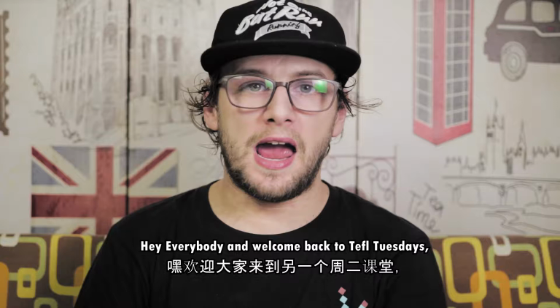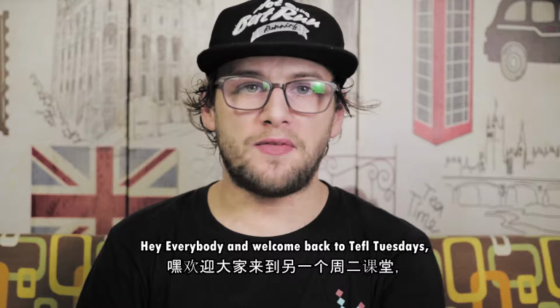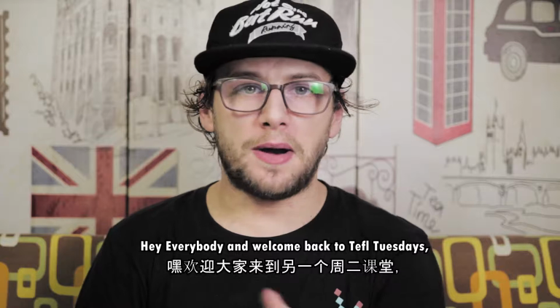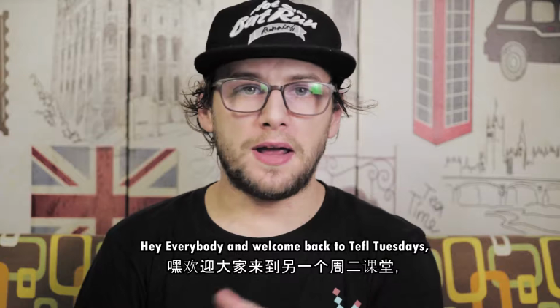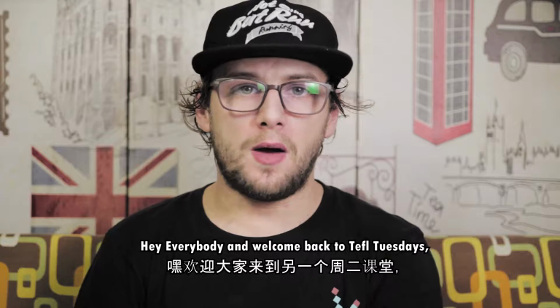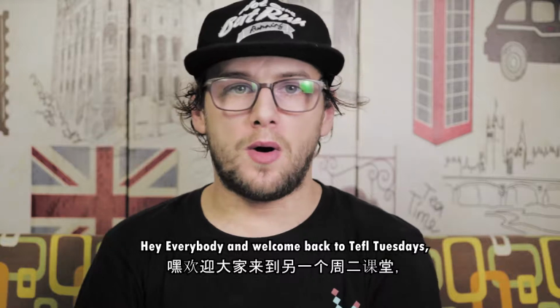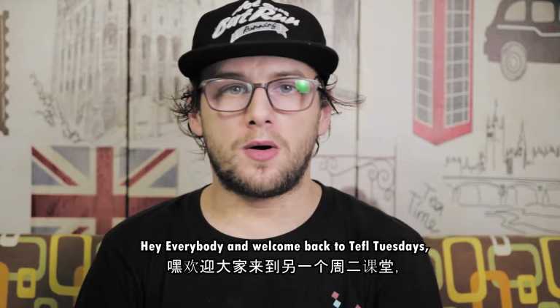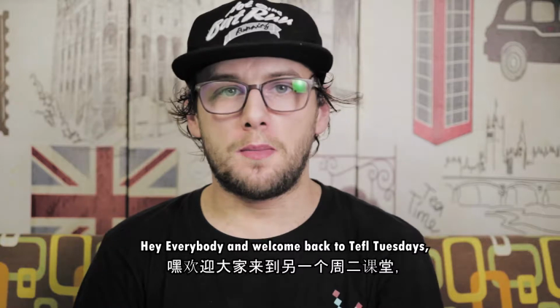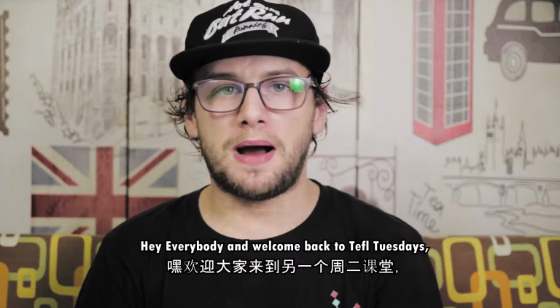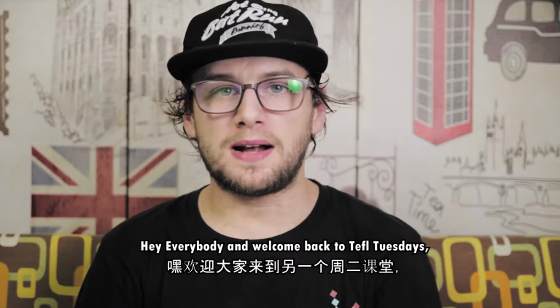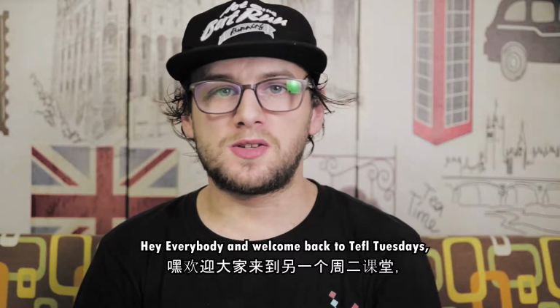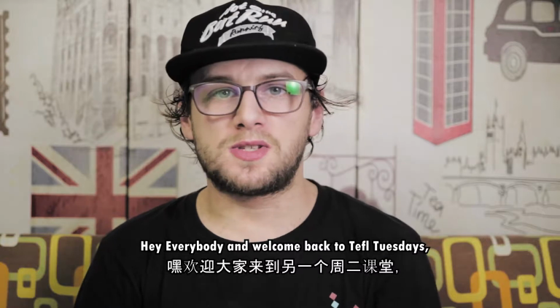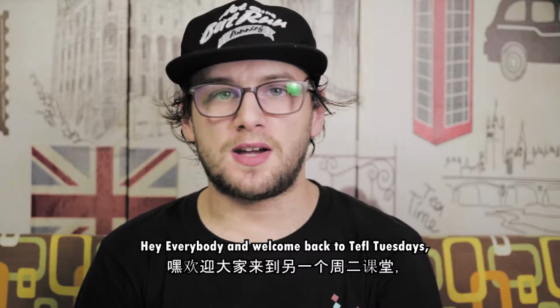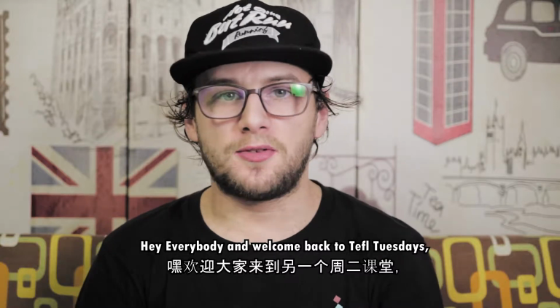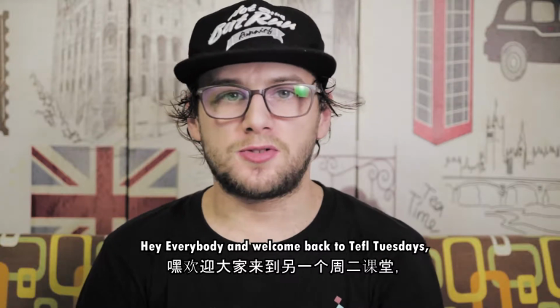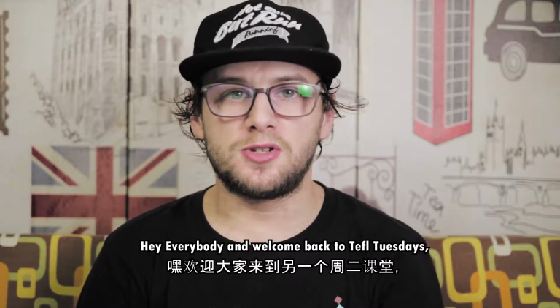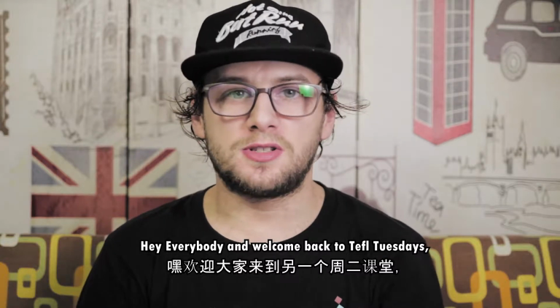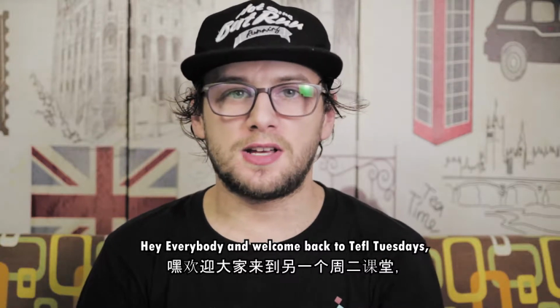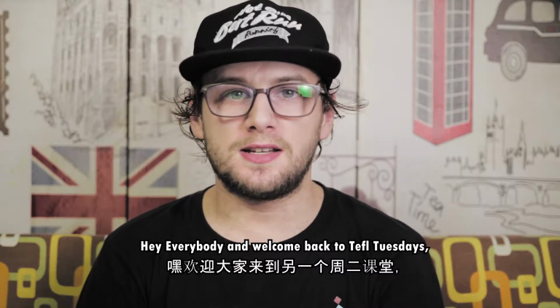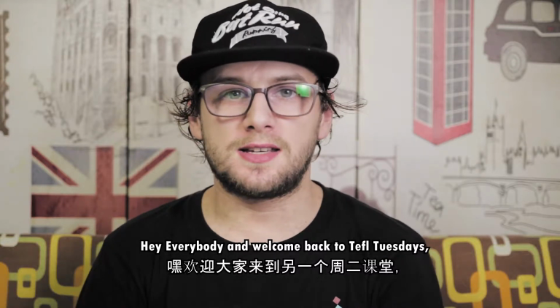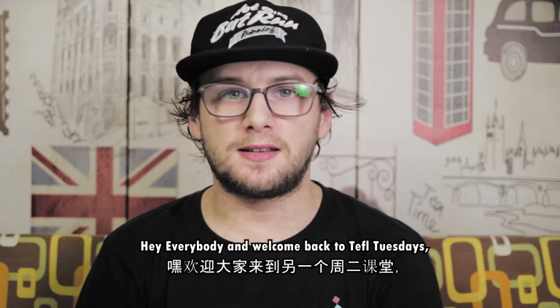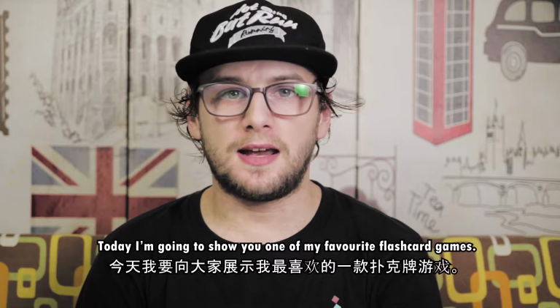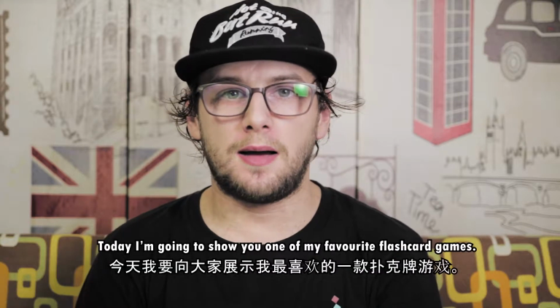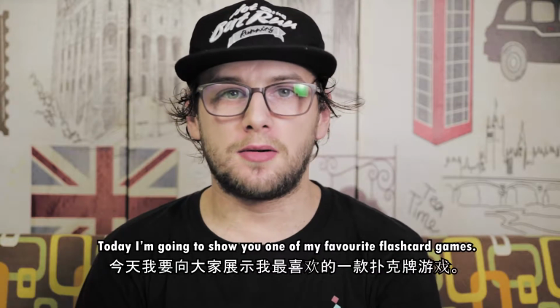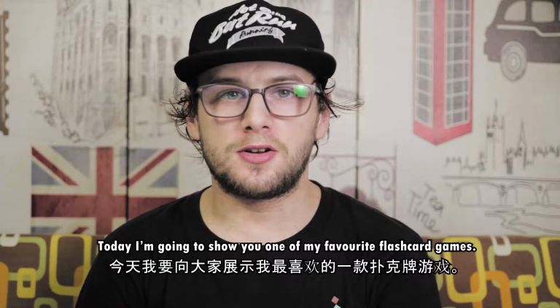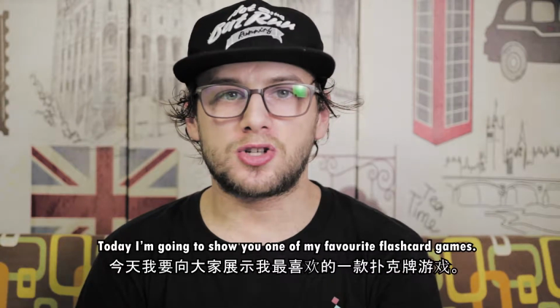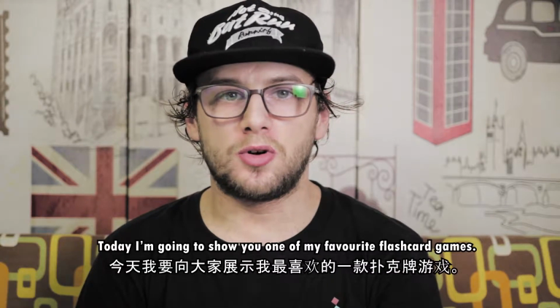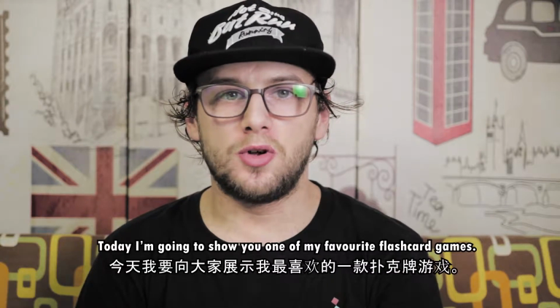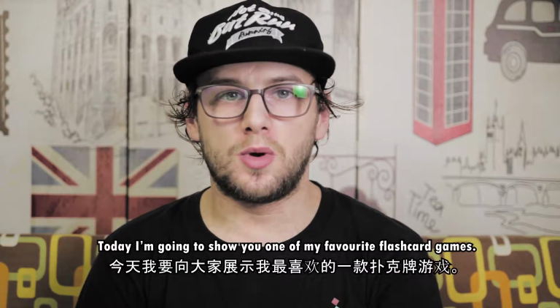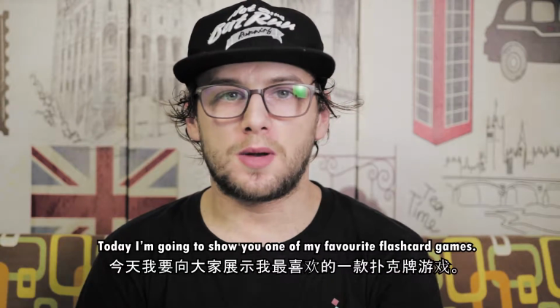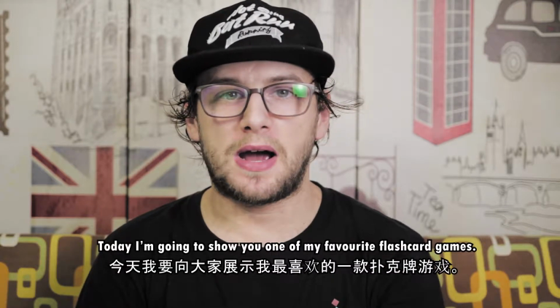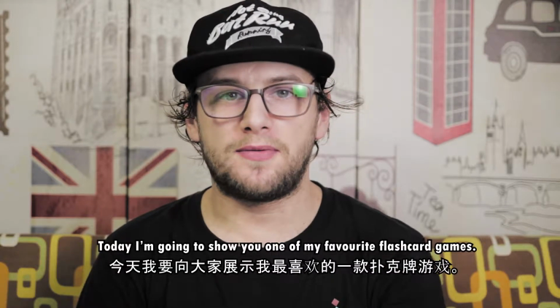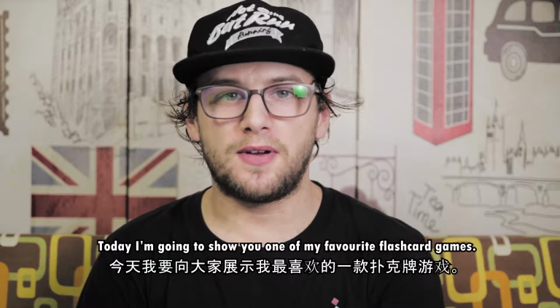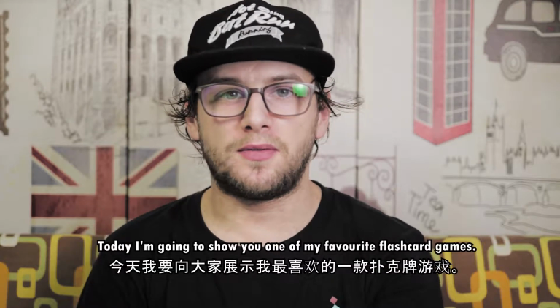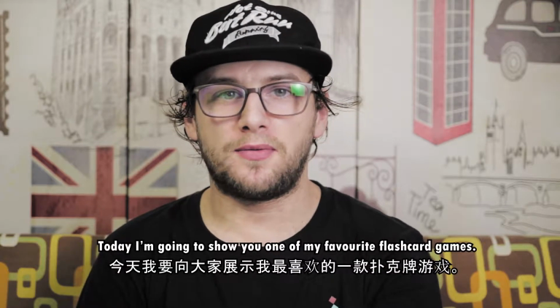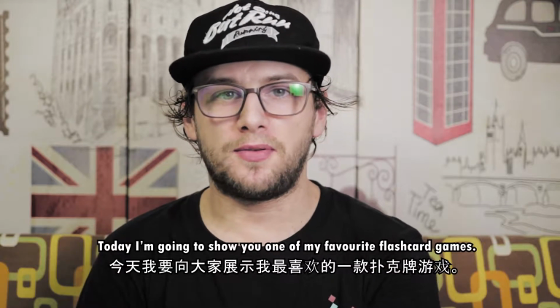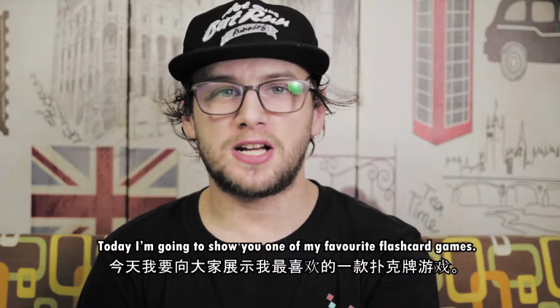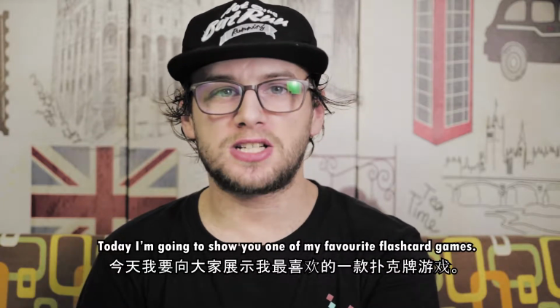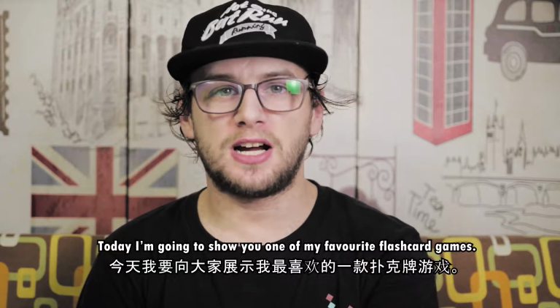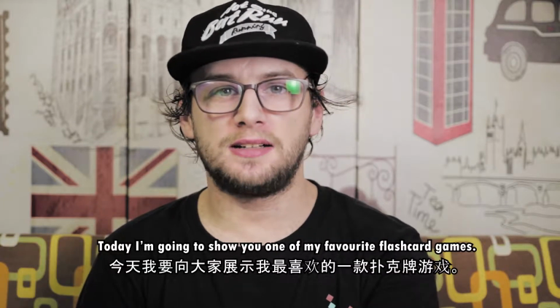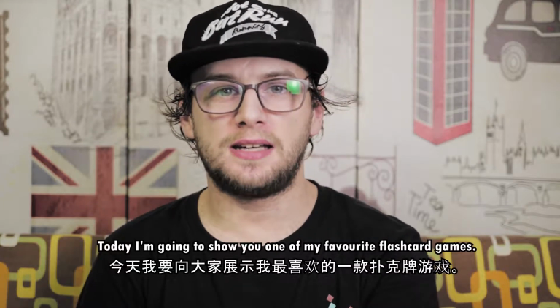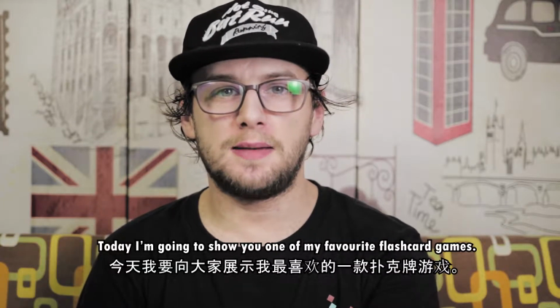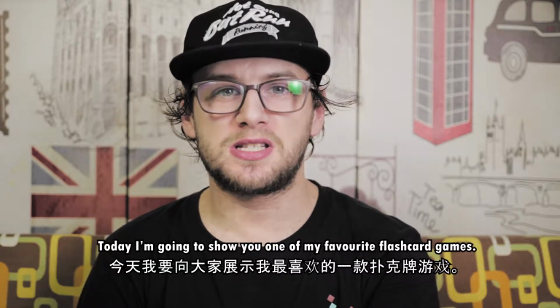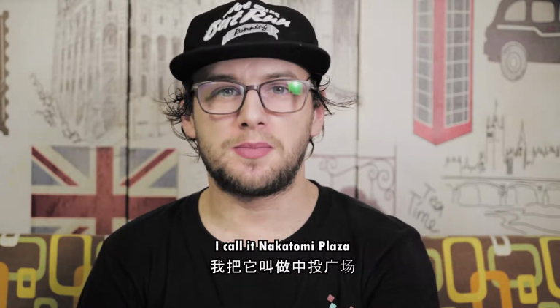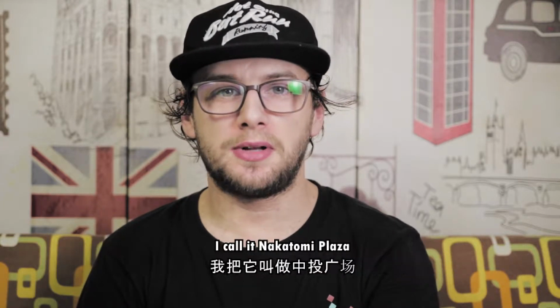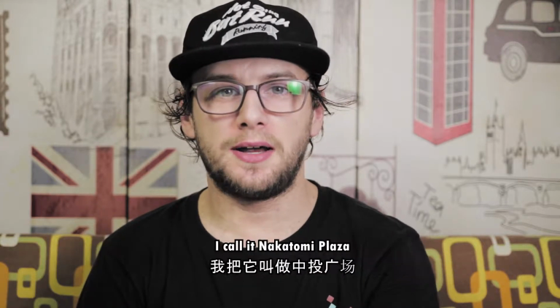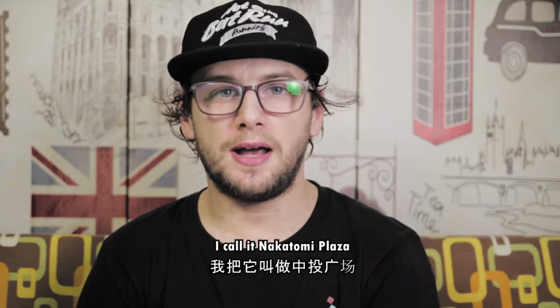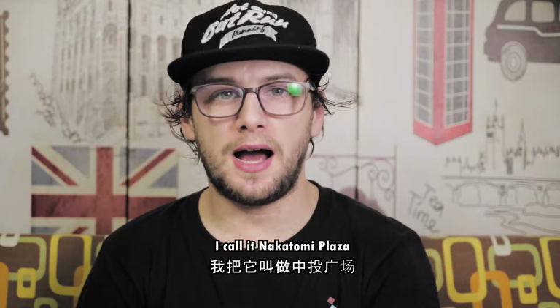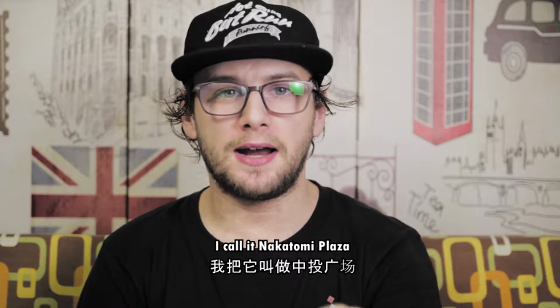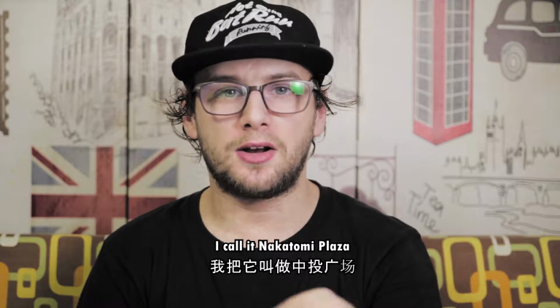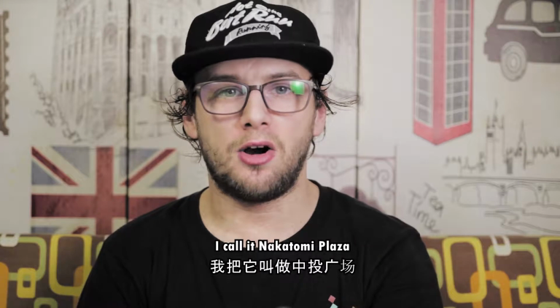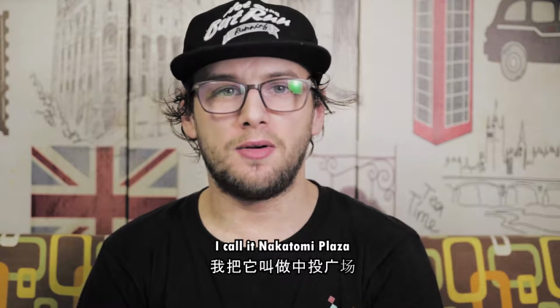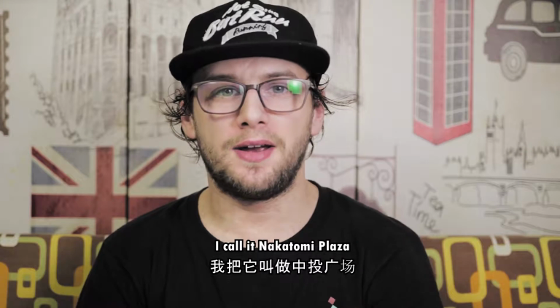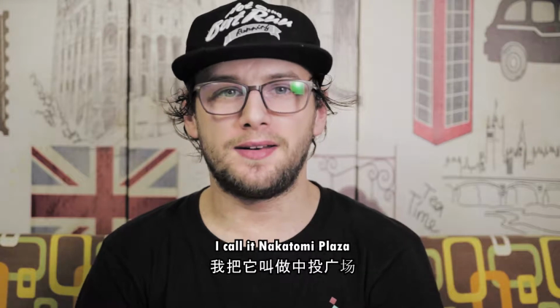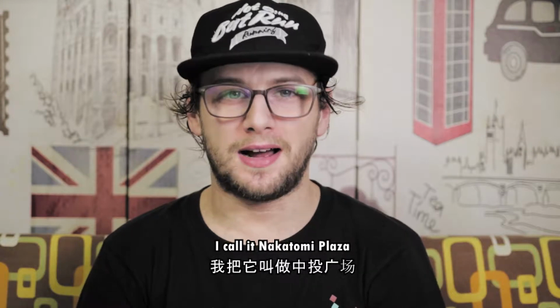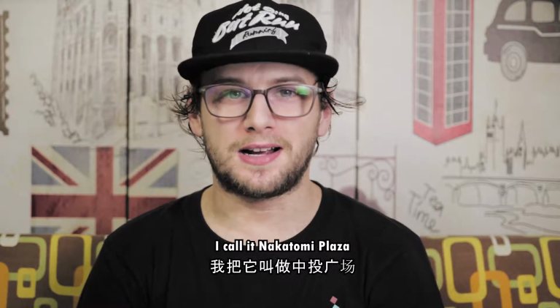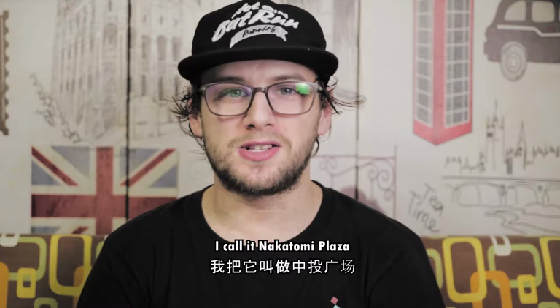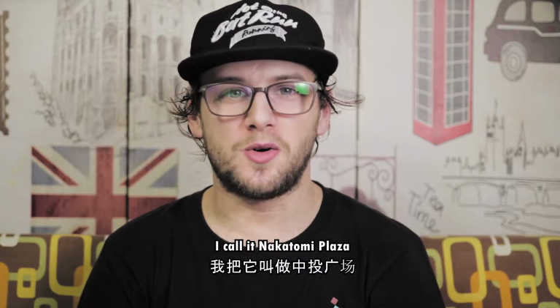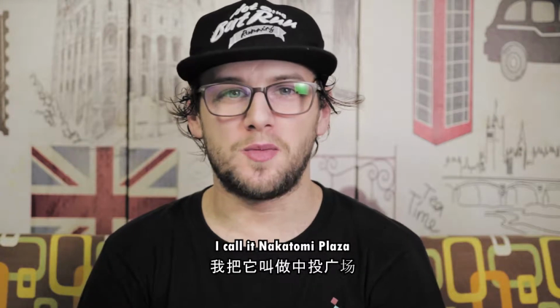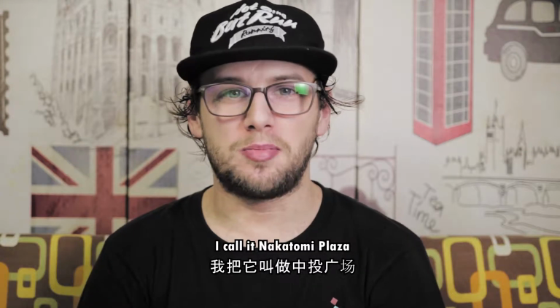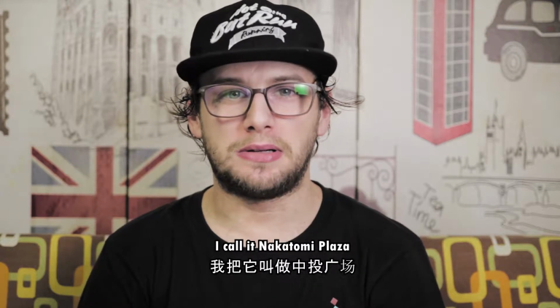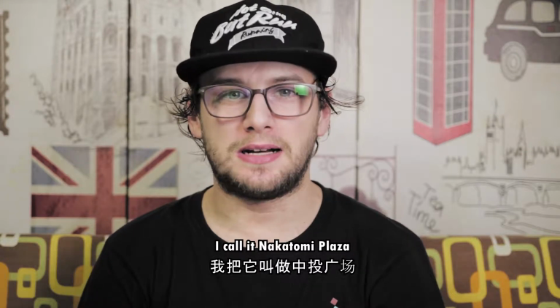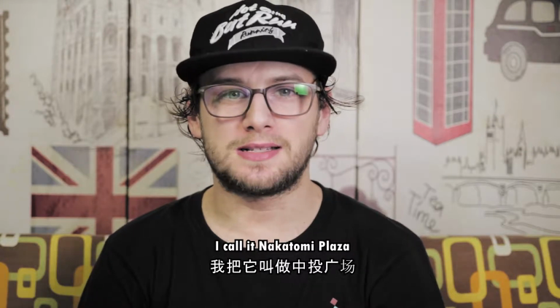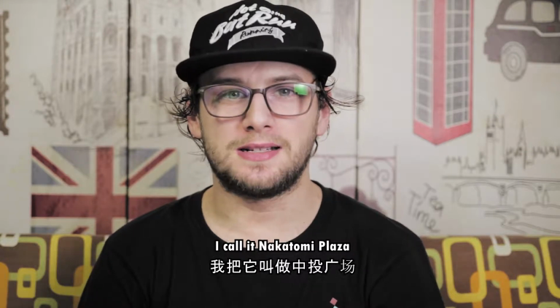Hey everybody and welcome back to TEFL Tuesdays. Today I'm going to show you one of my favorite flashcard games to play. I call it Nakatomi Plaza.